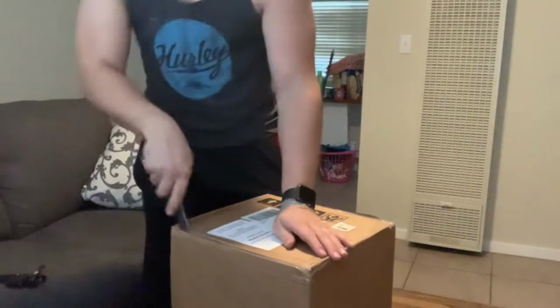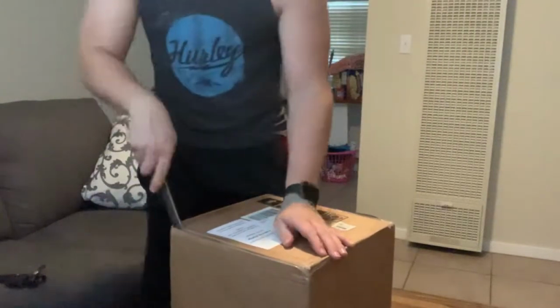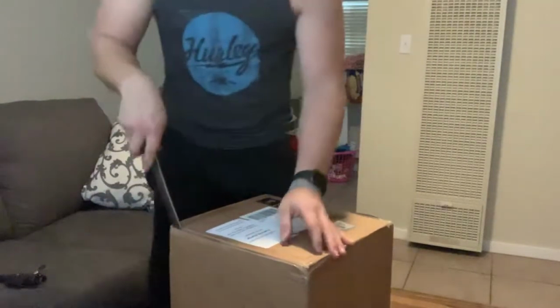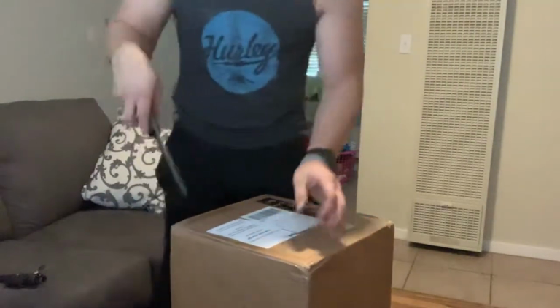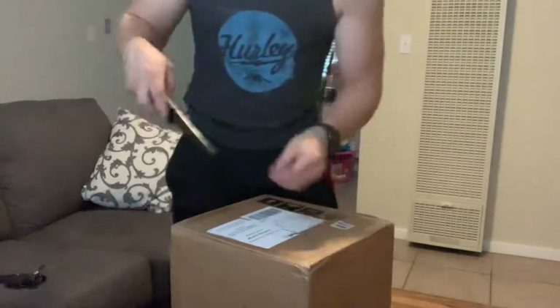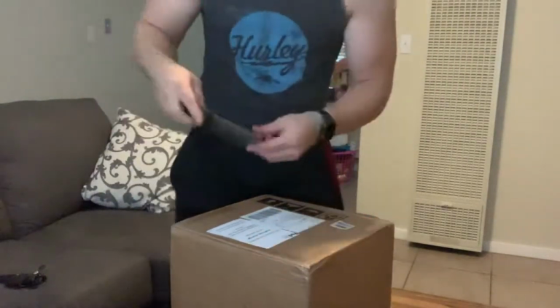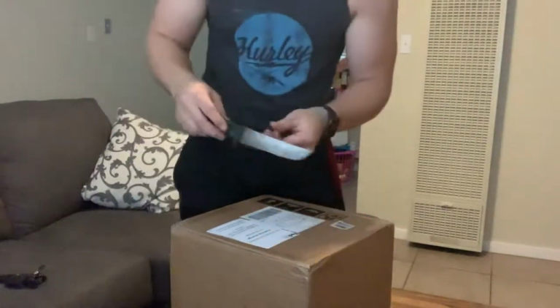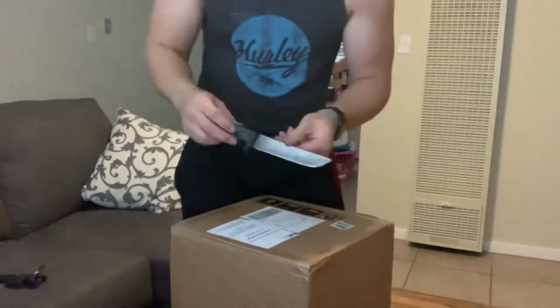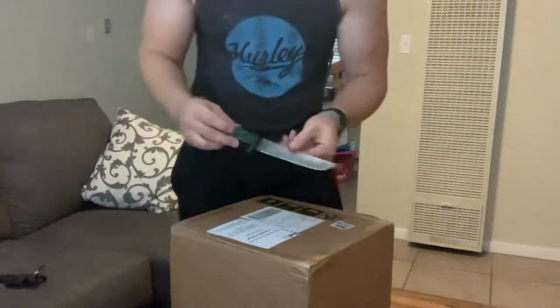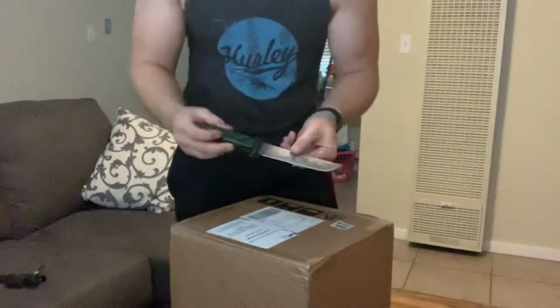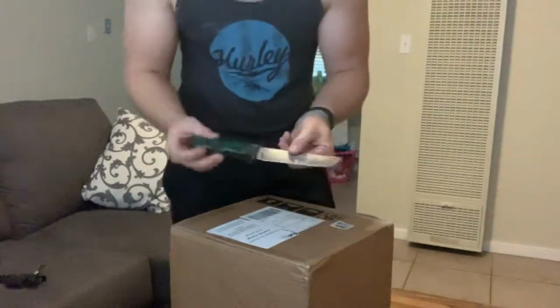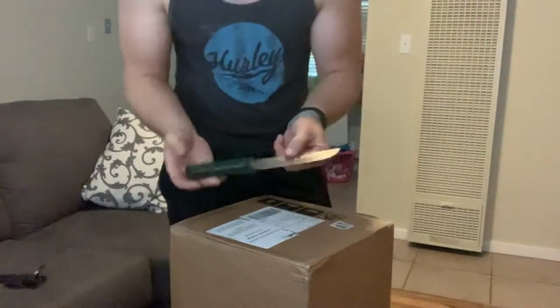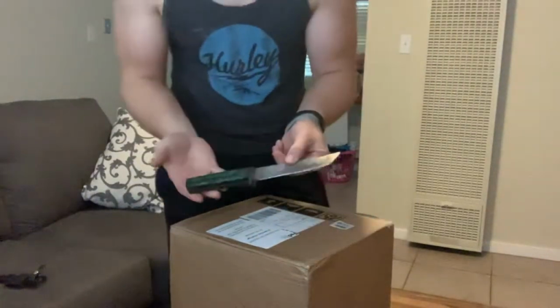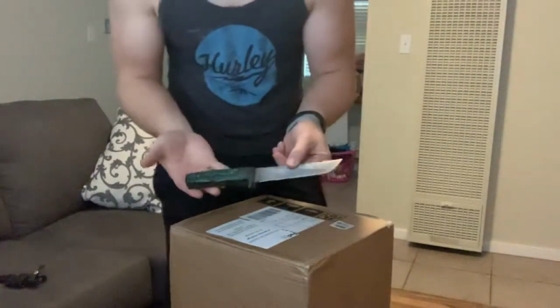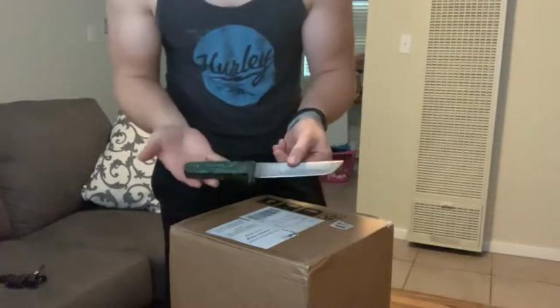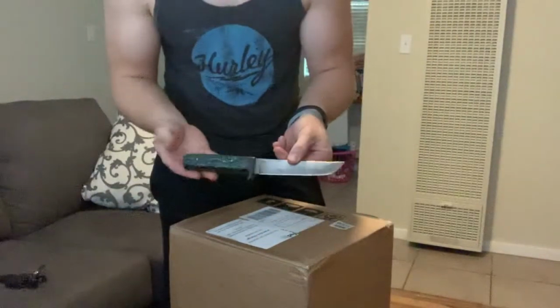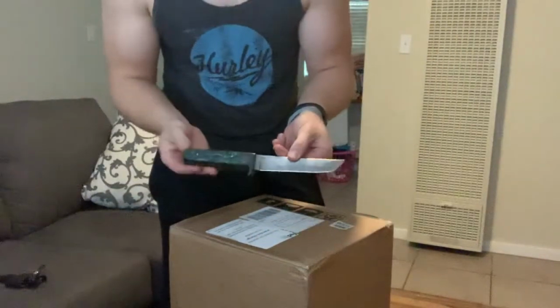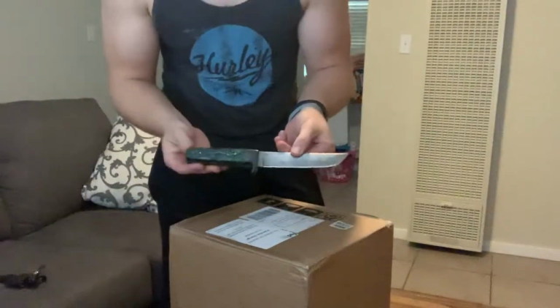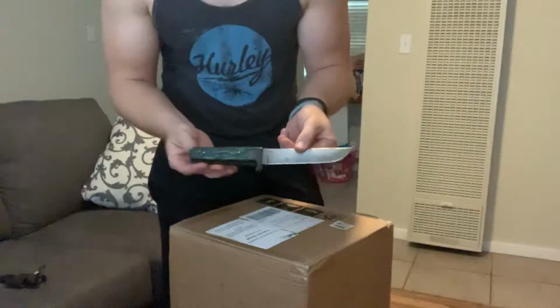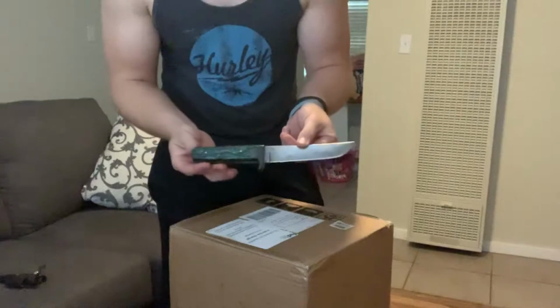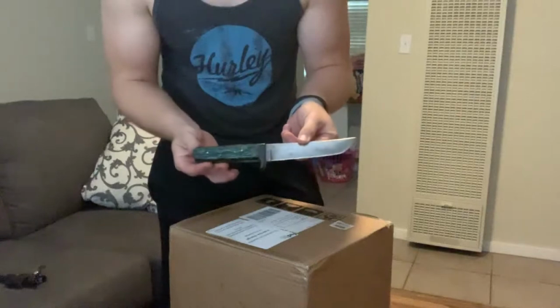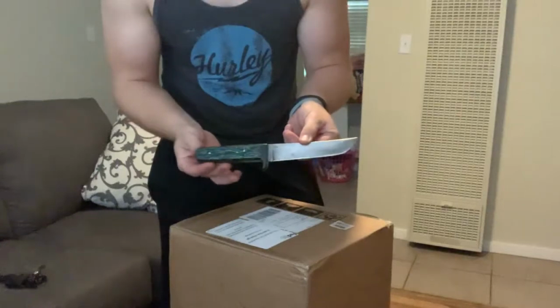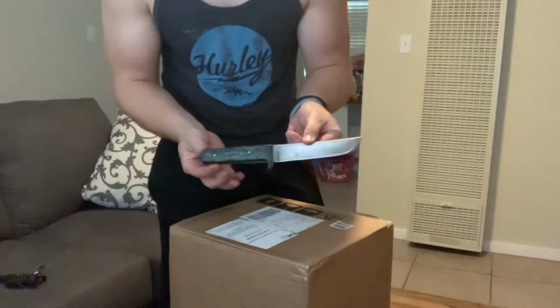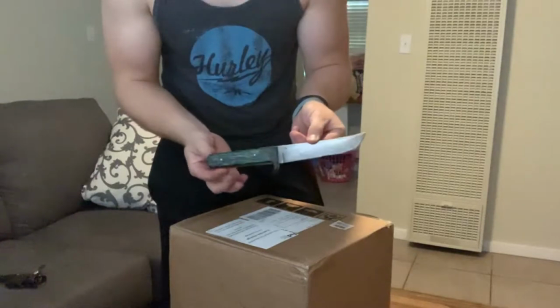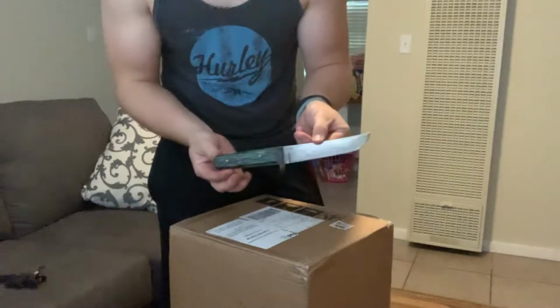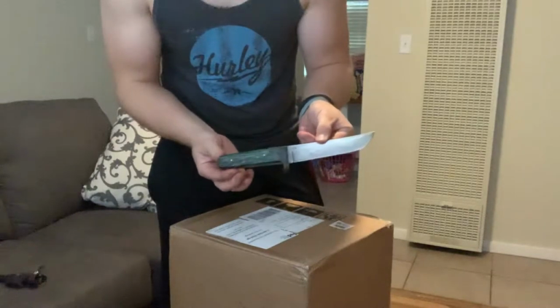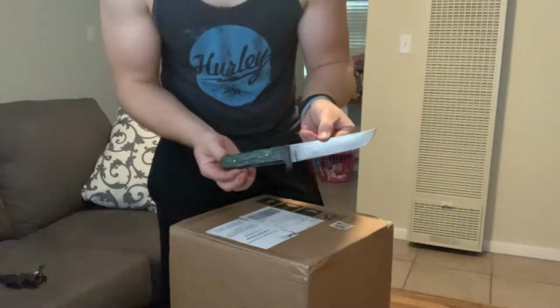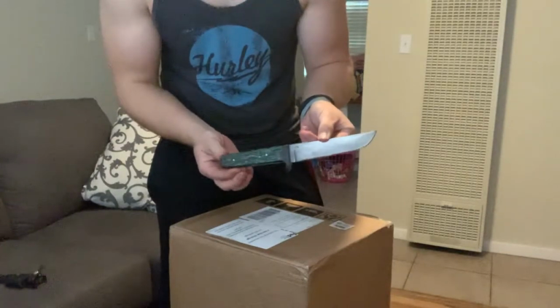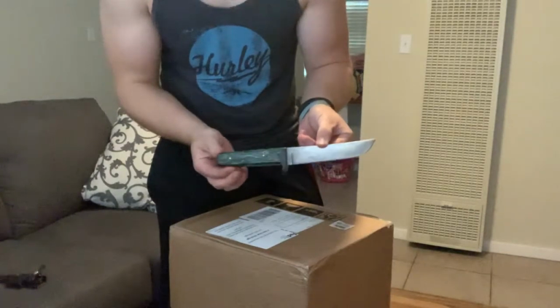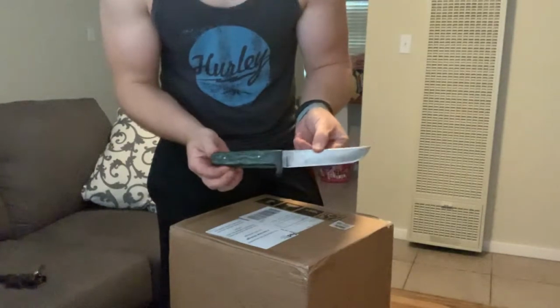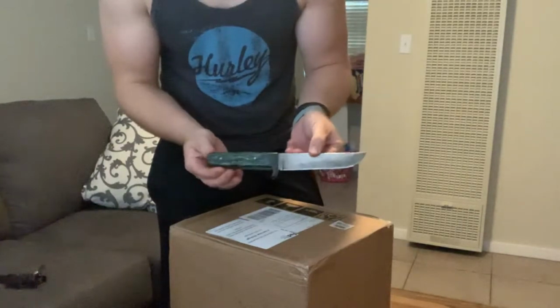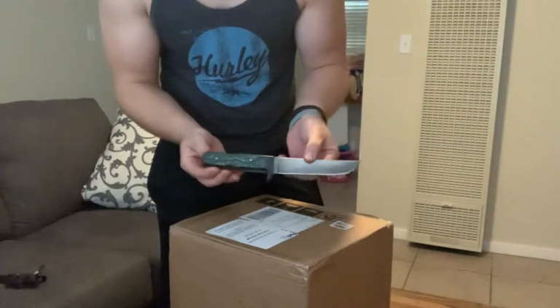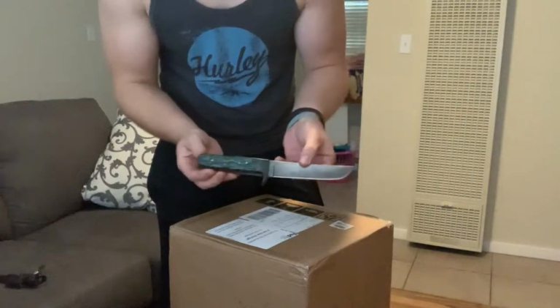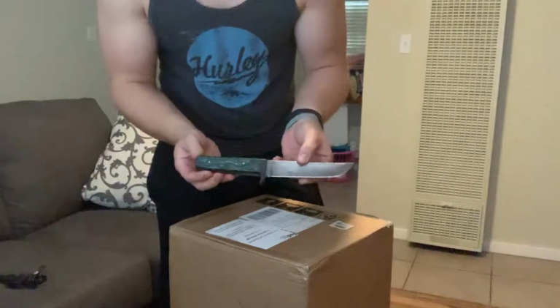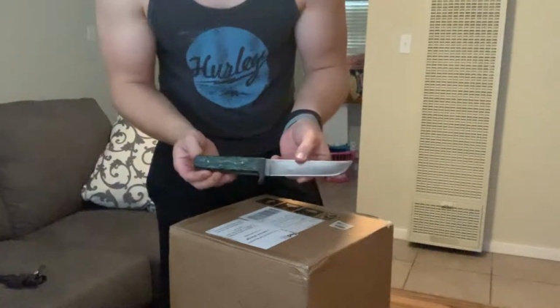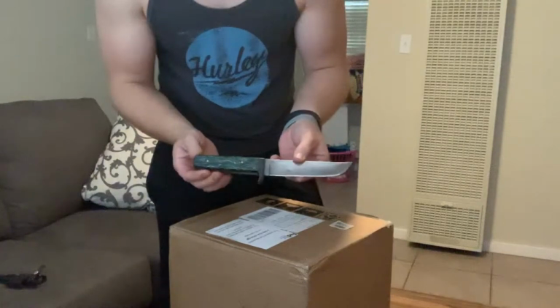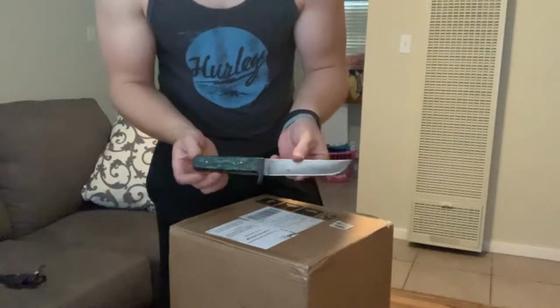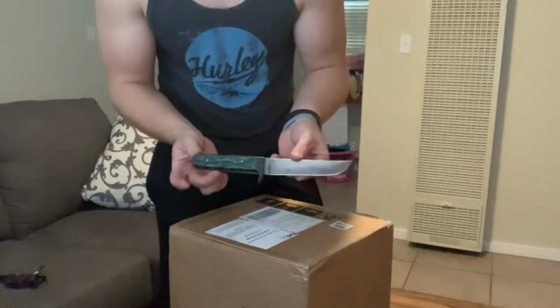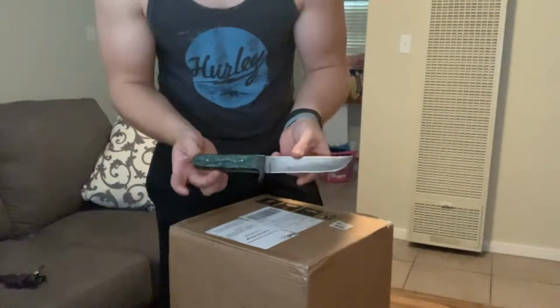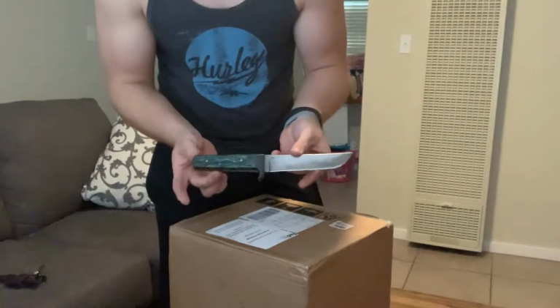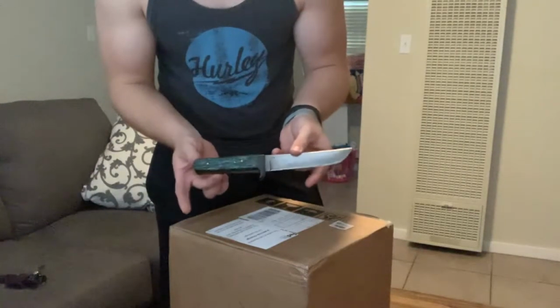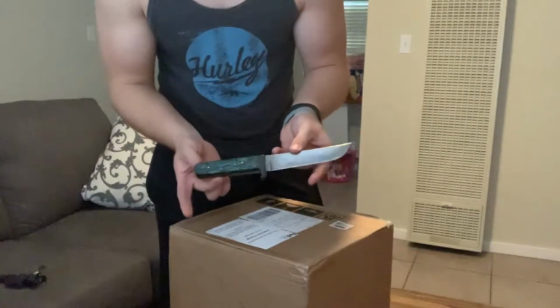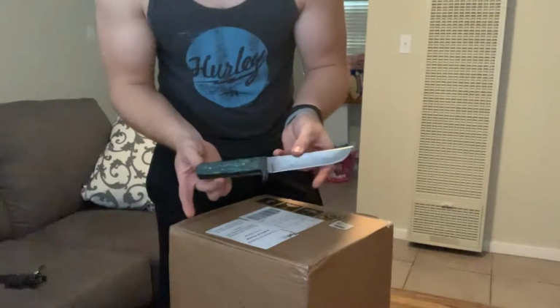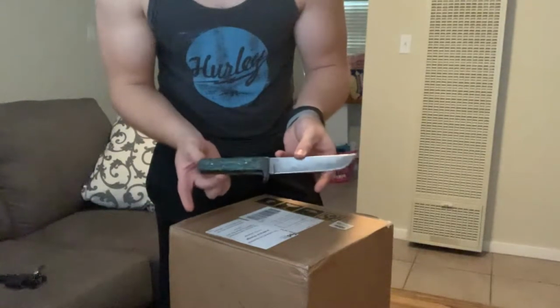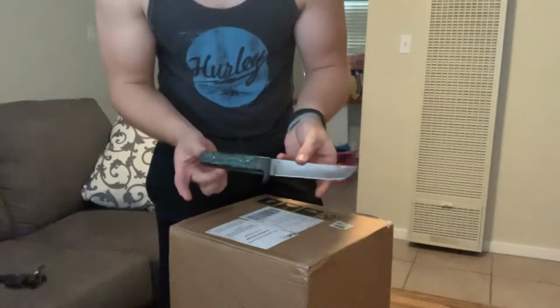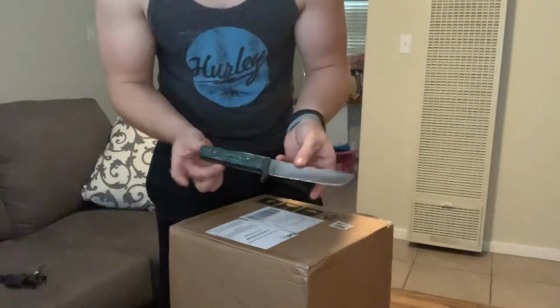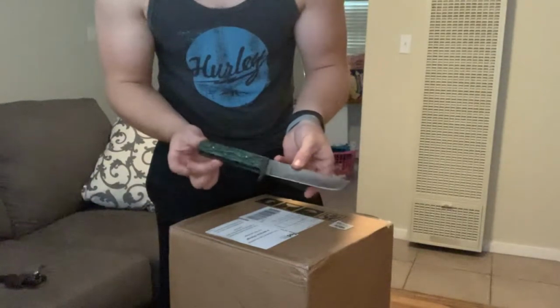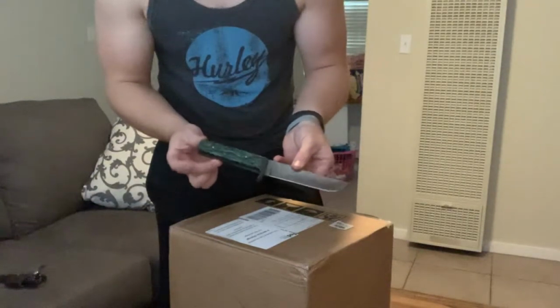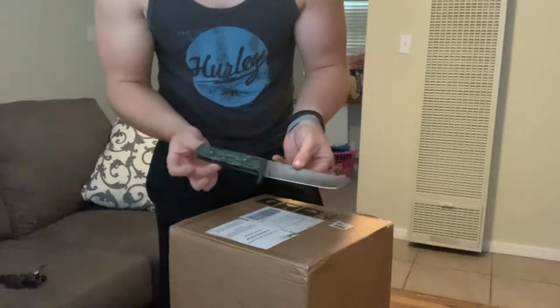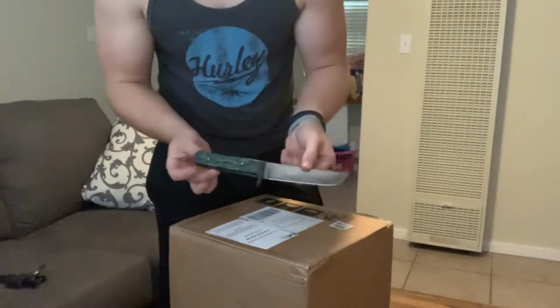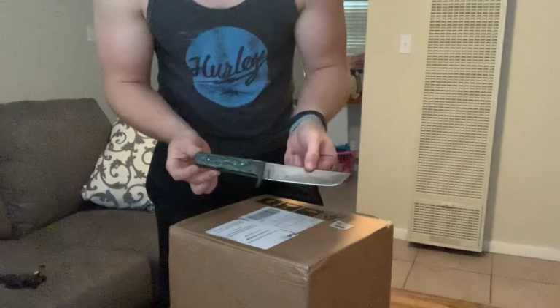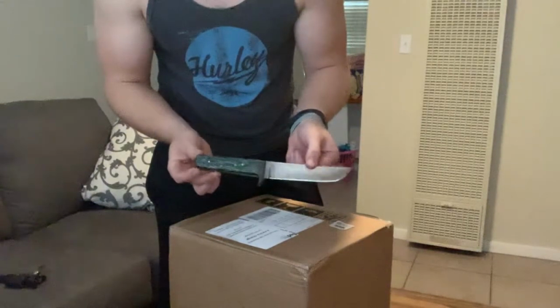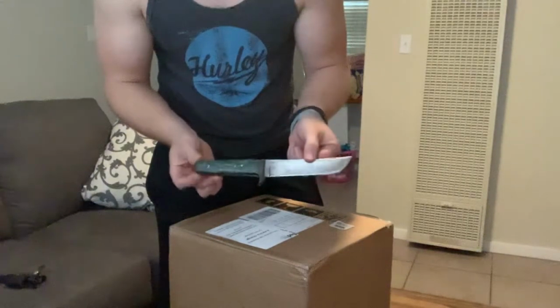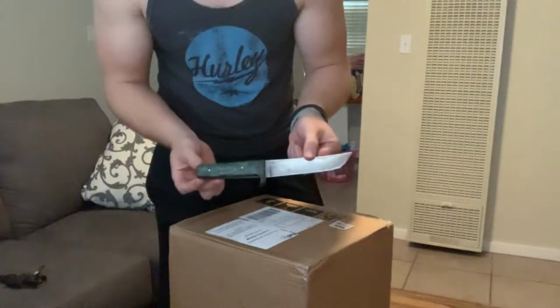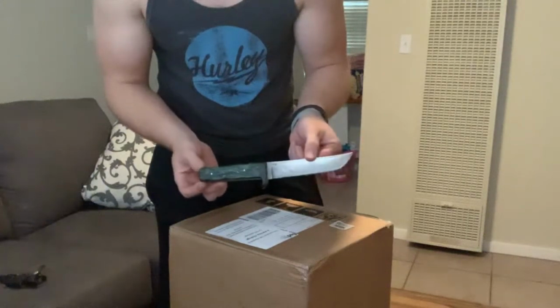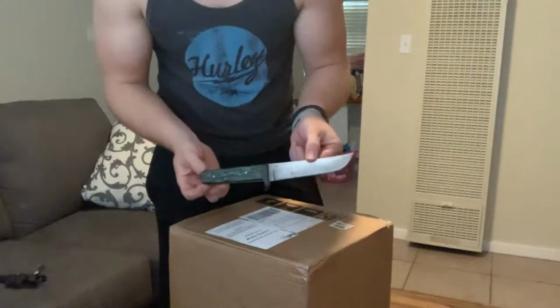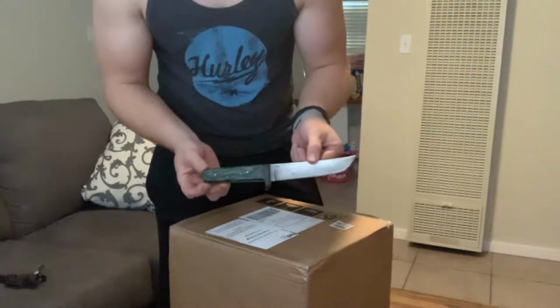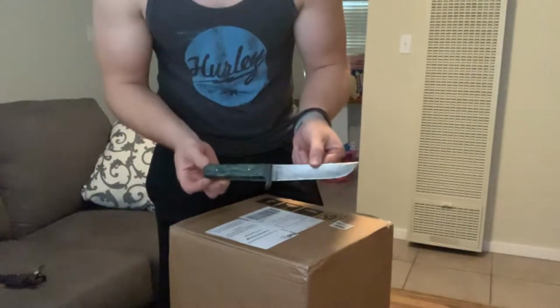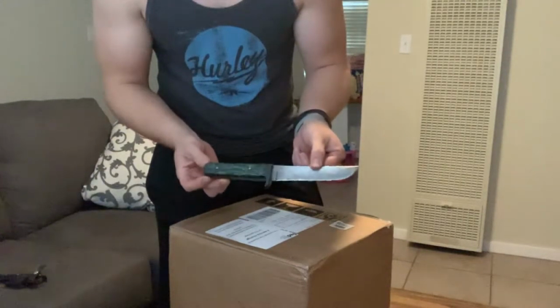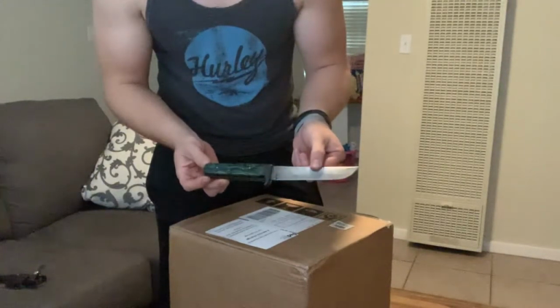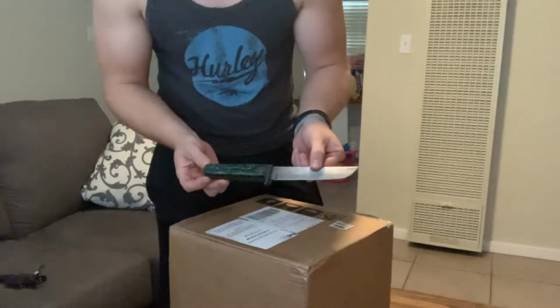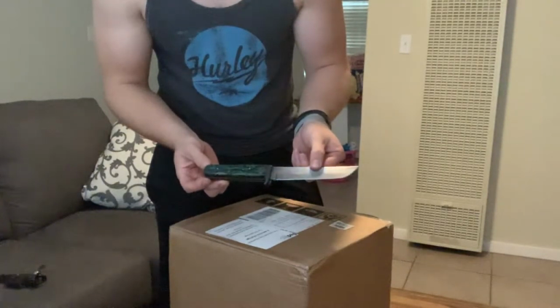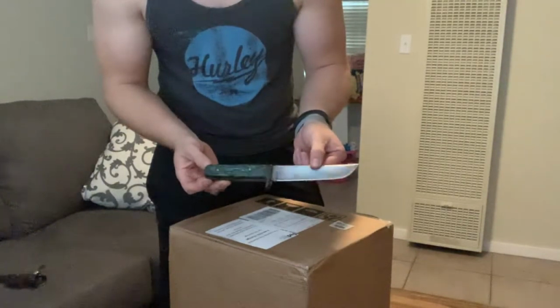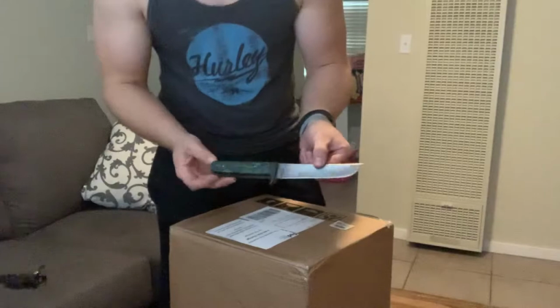Shoutout to Tatanka Custom Knives. You can find them on Instagram. They make really good stuff.